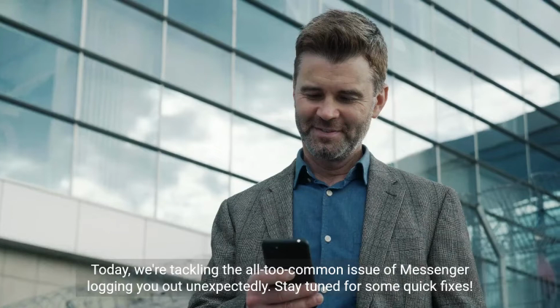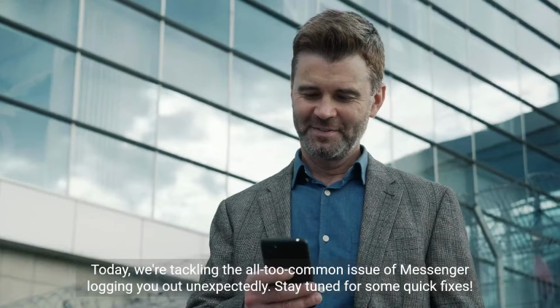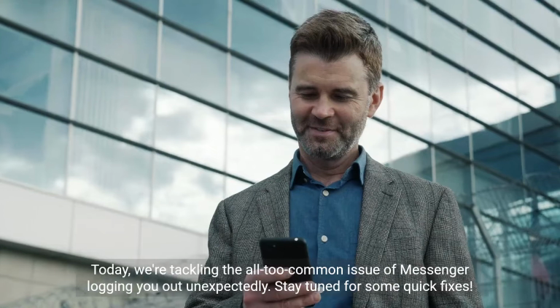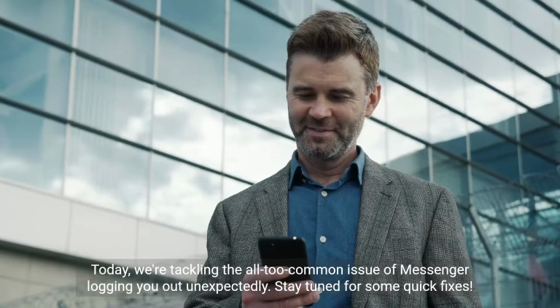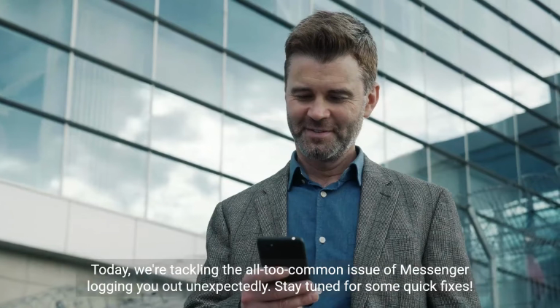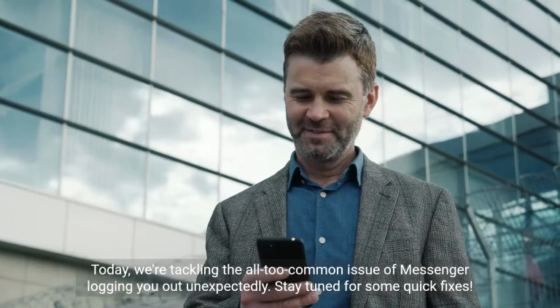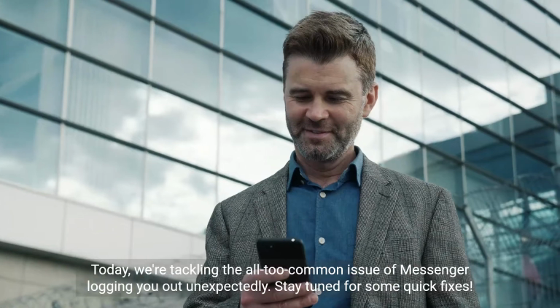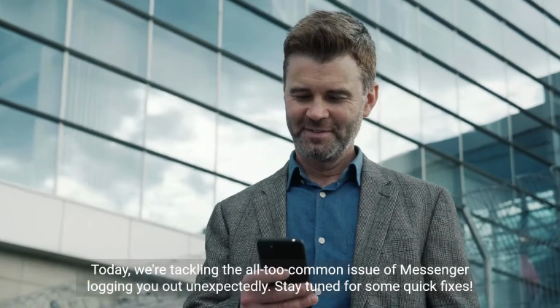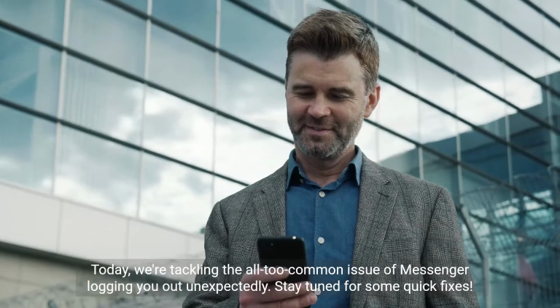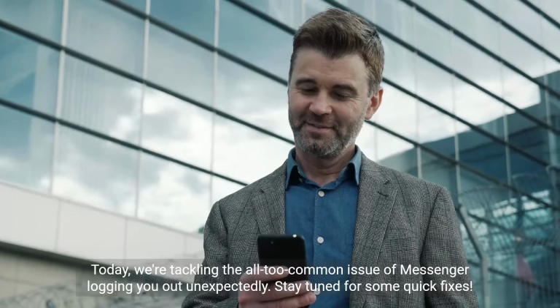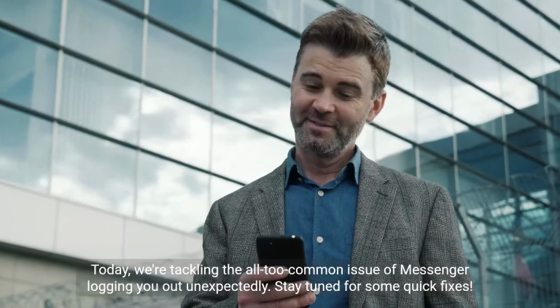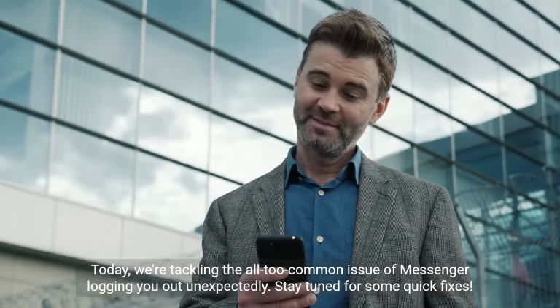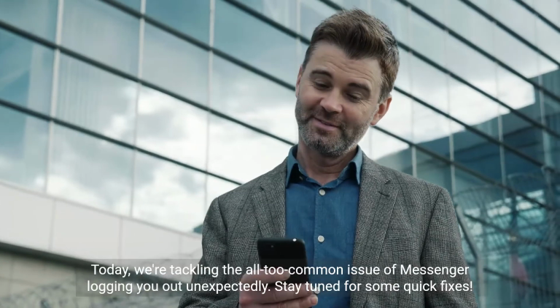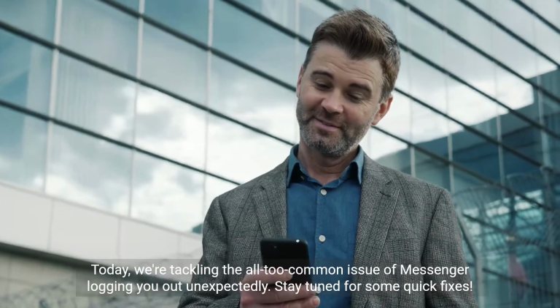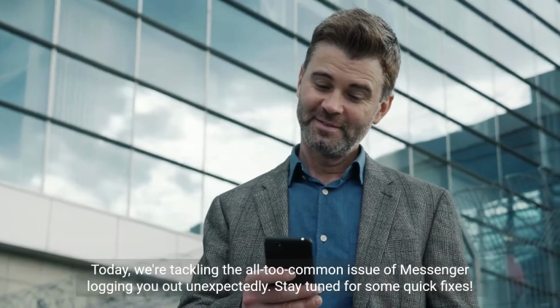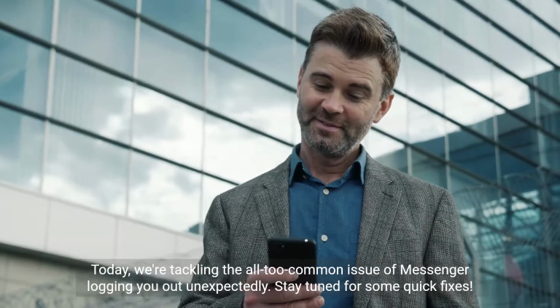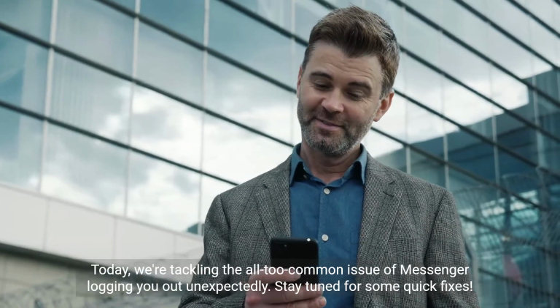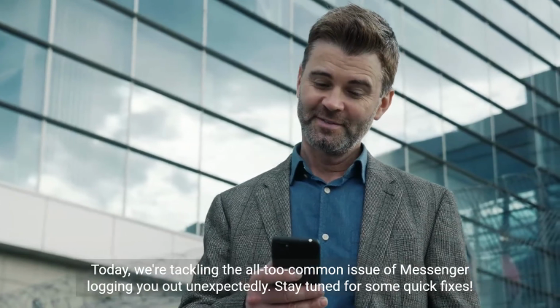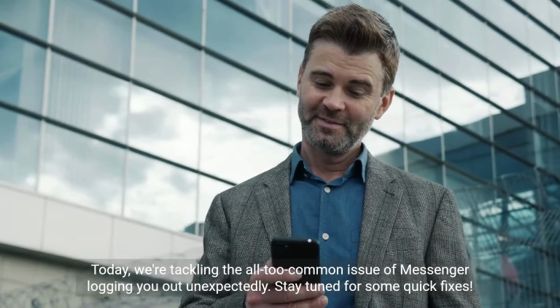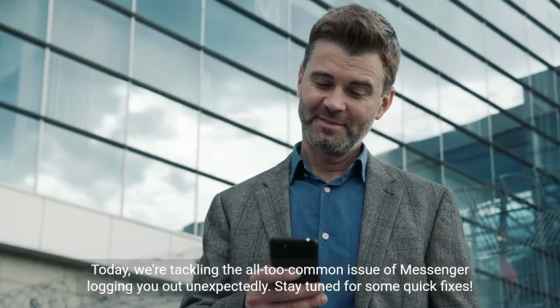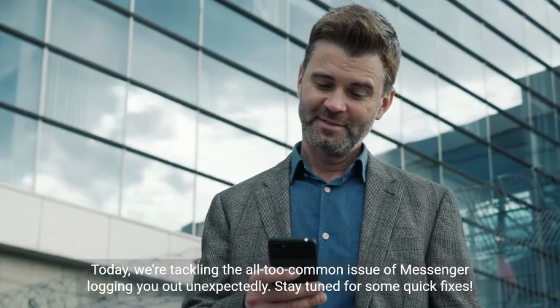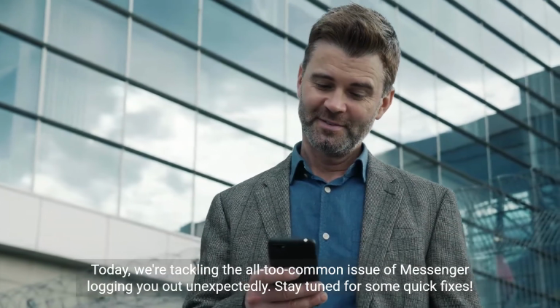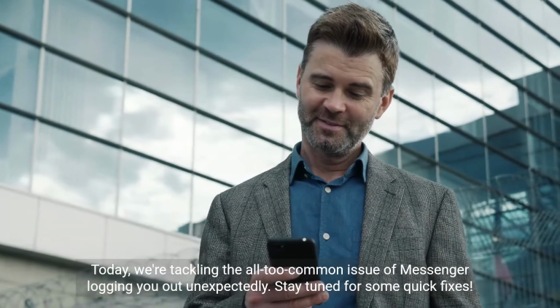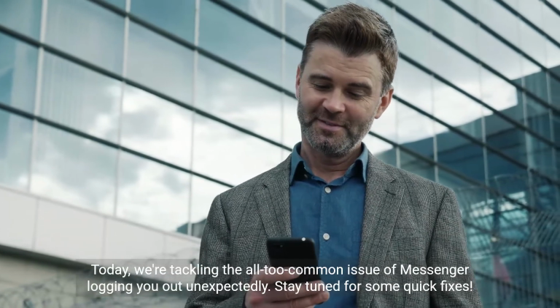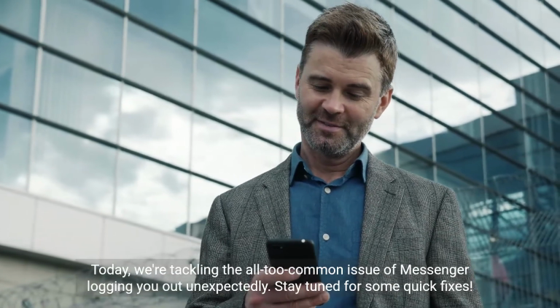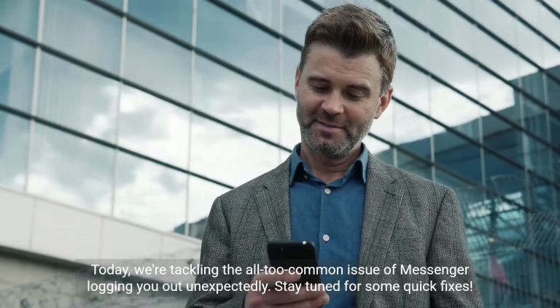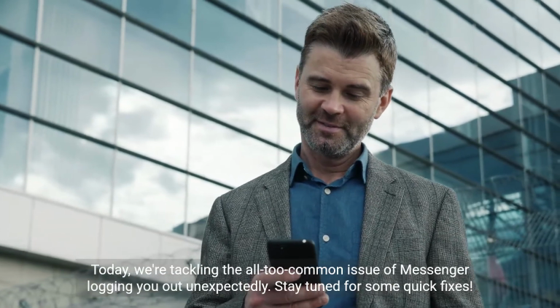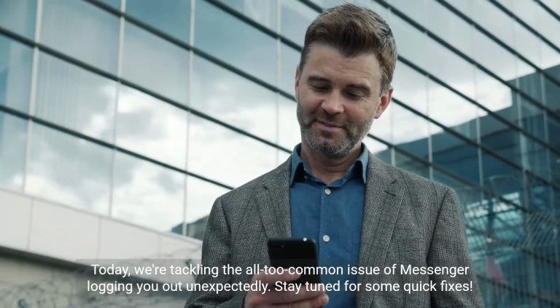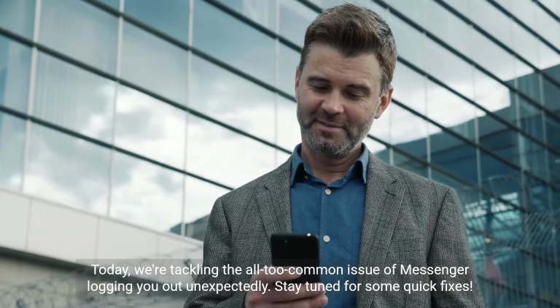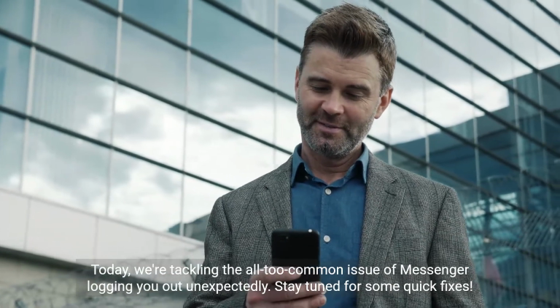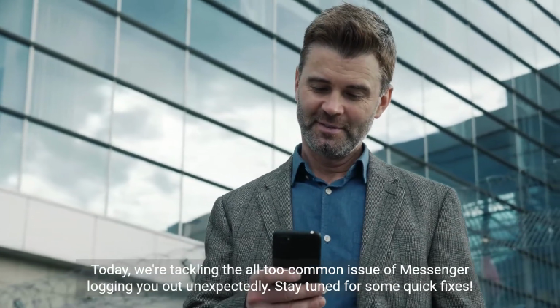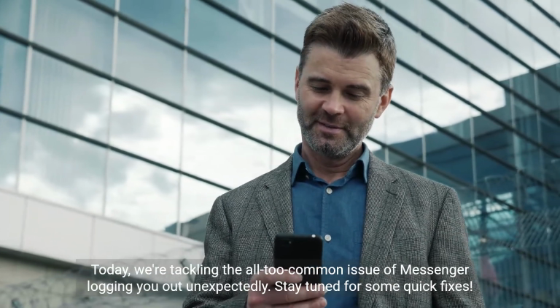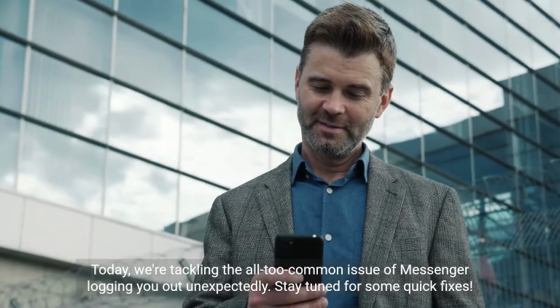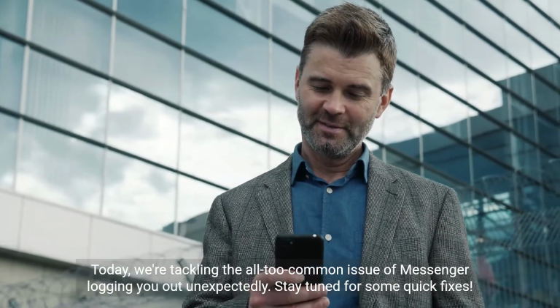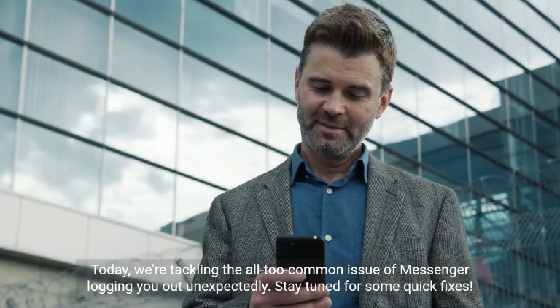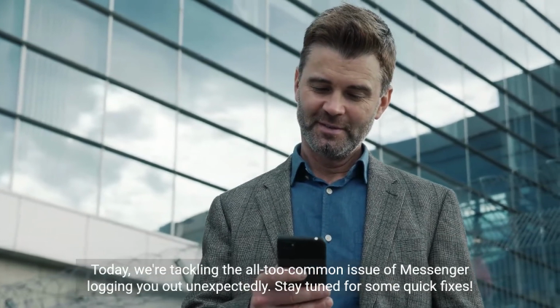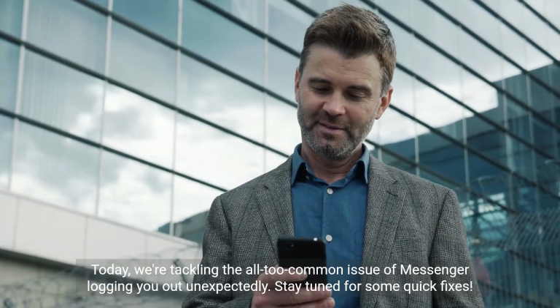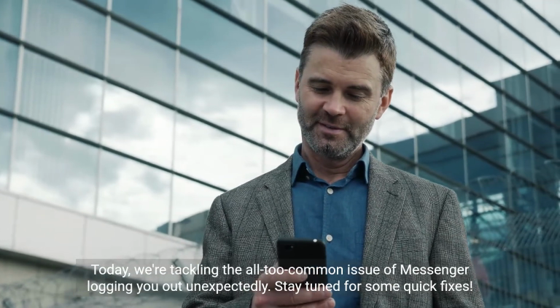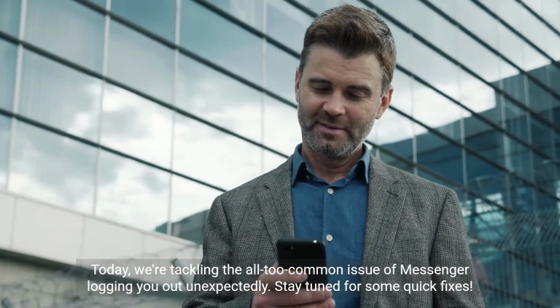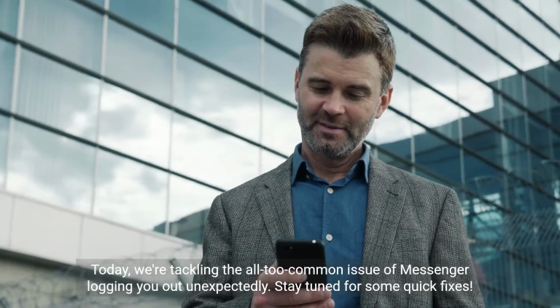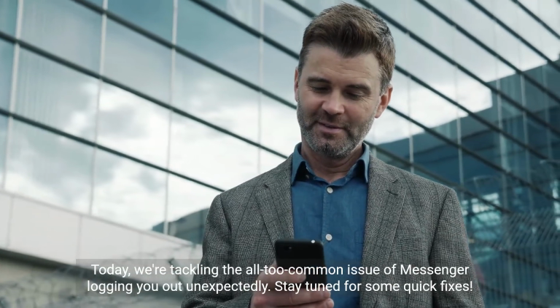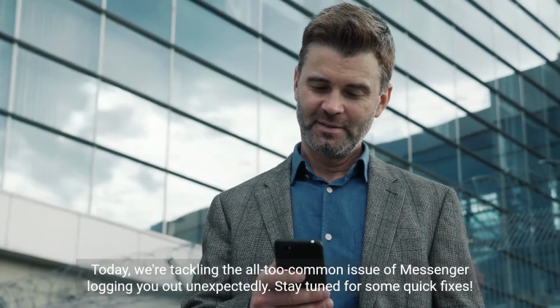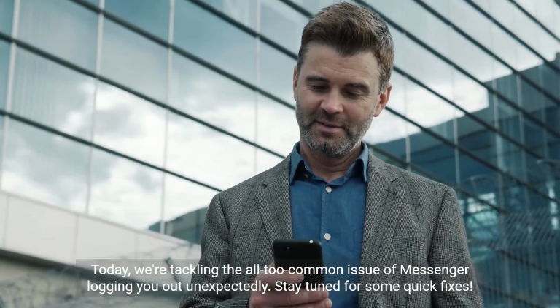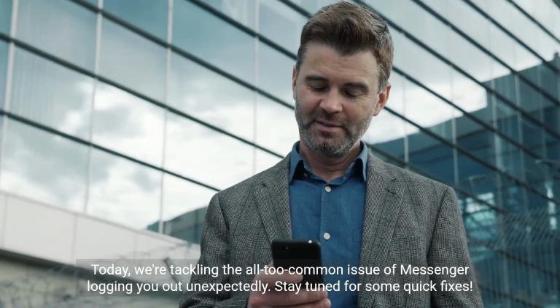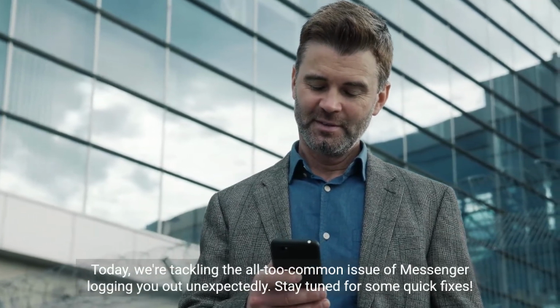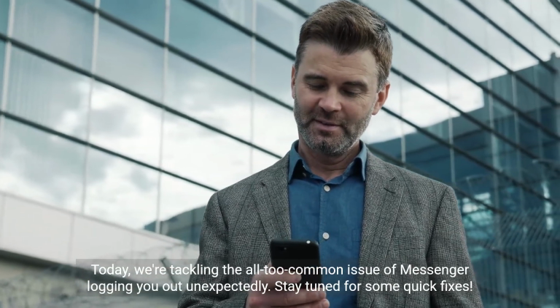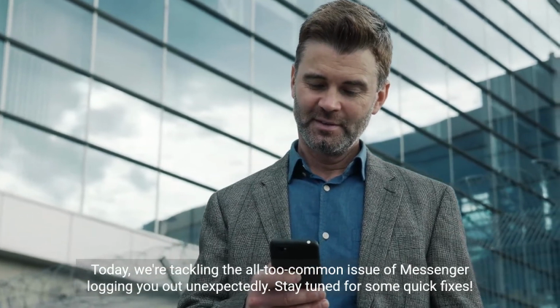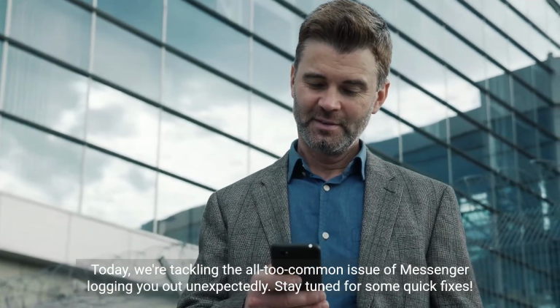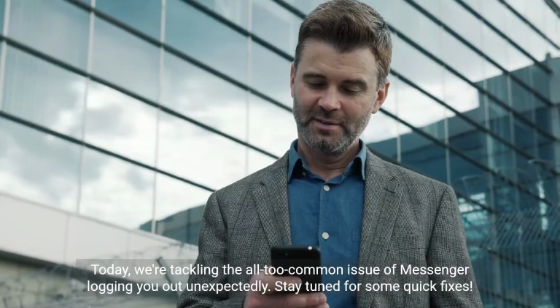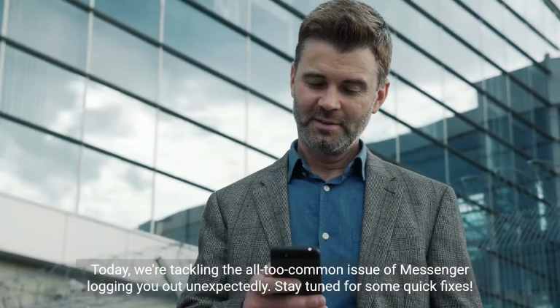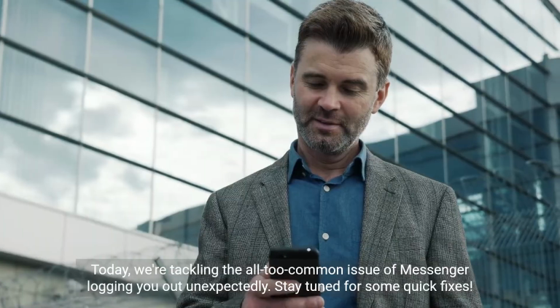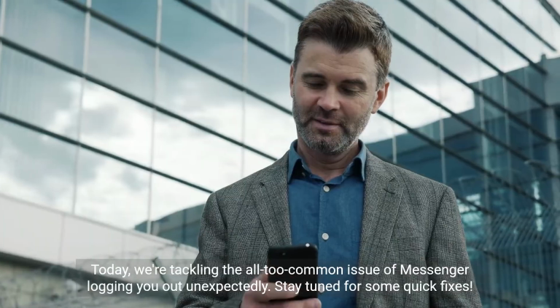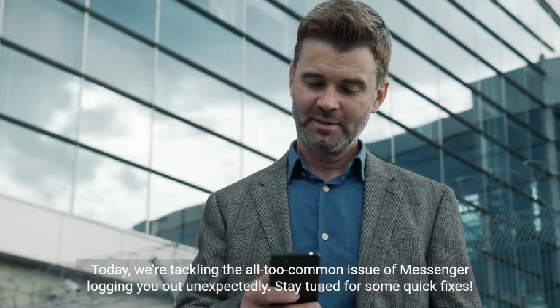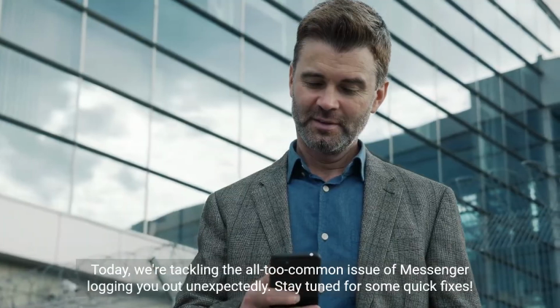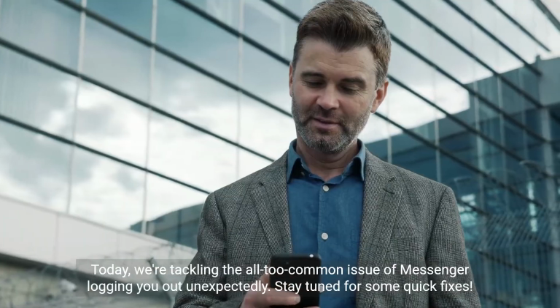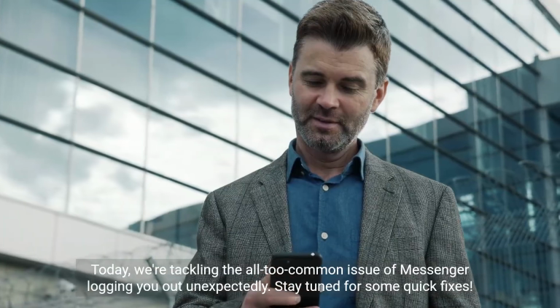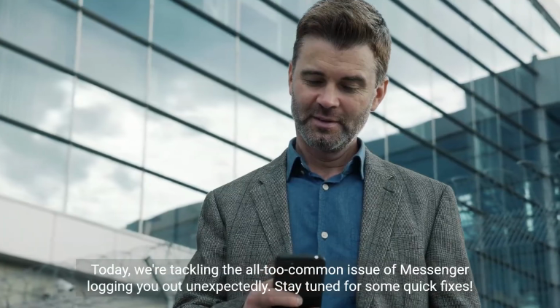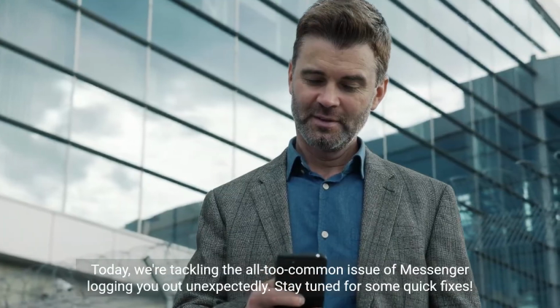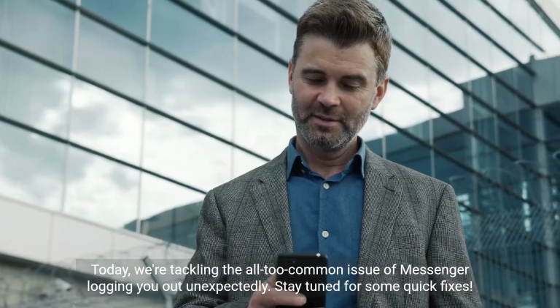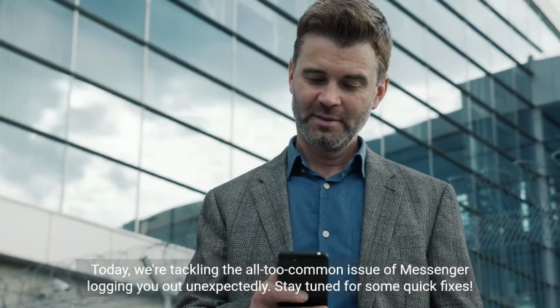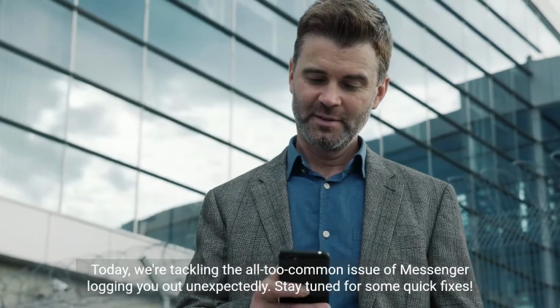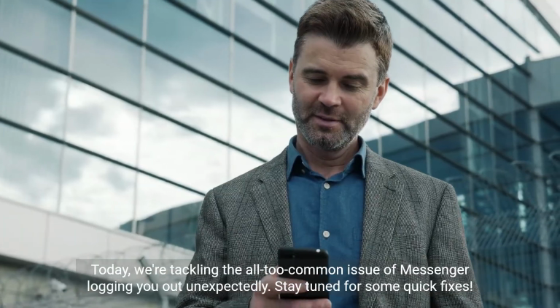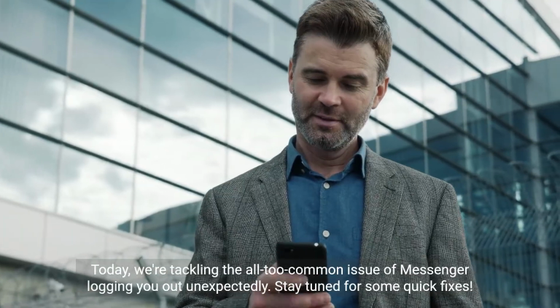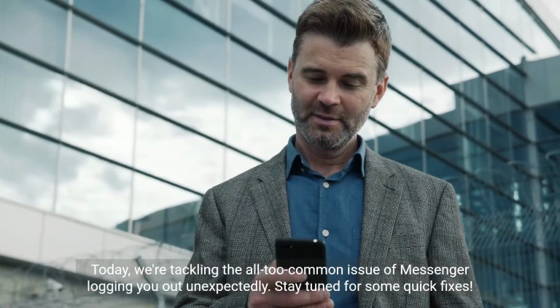Today, we're tackling the all-too-common issue of Messenger logging you out unexpectedly. Stay tuned for some quick fixes.